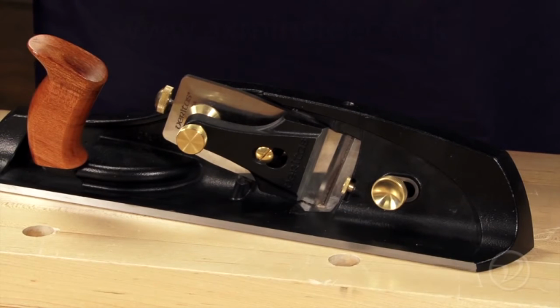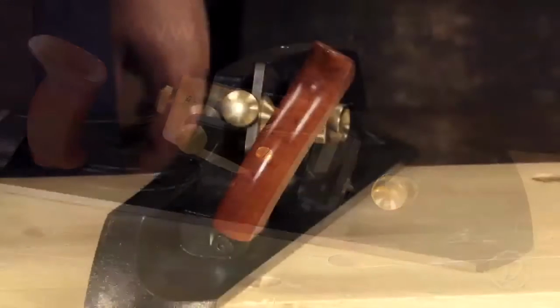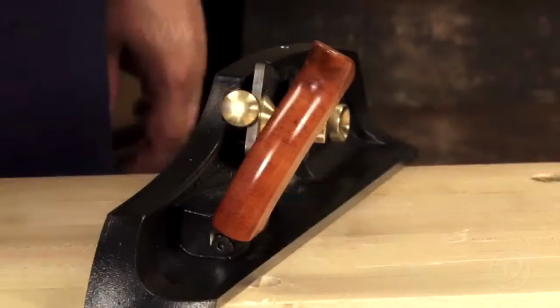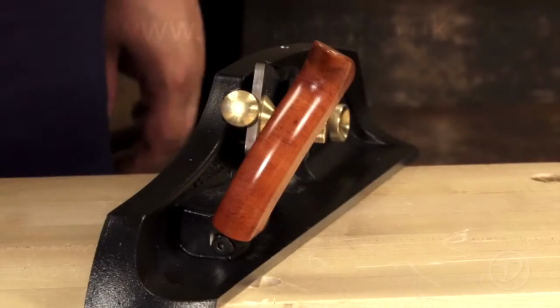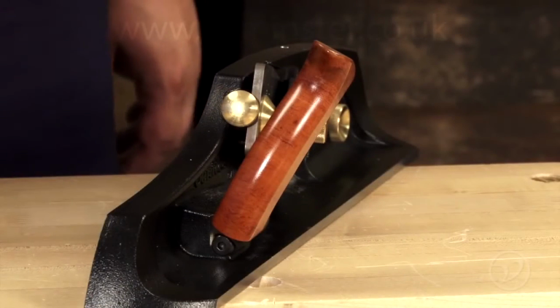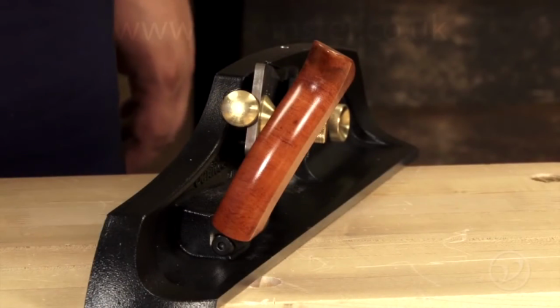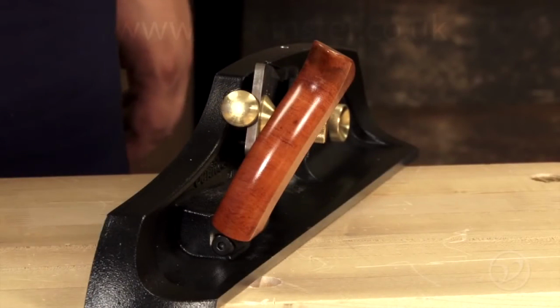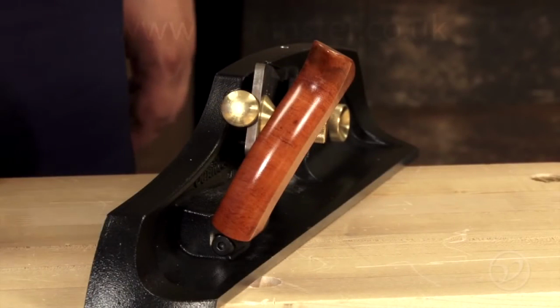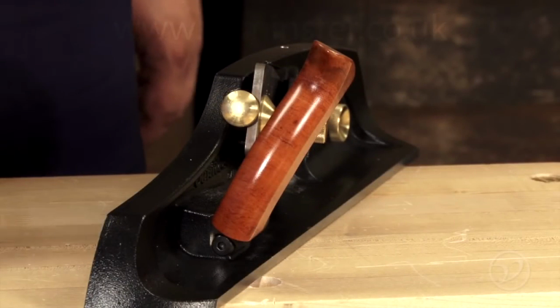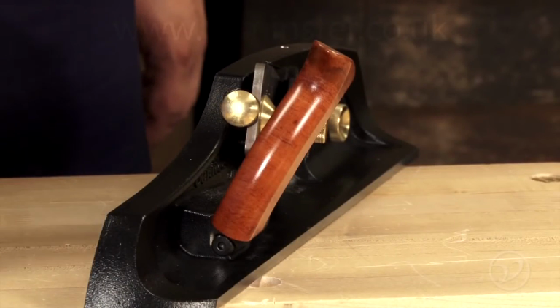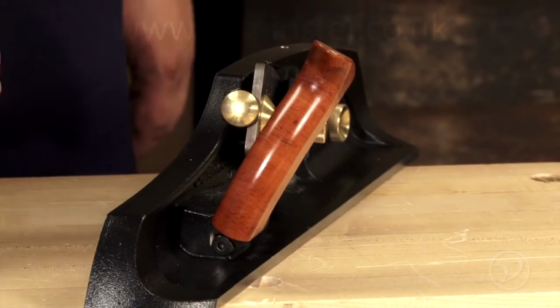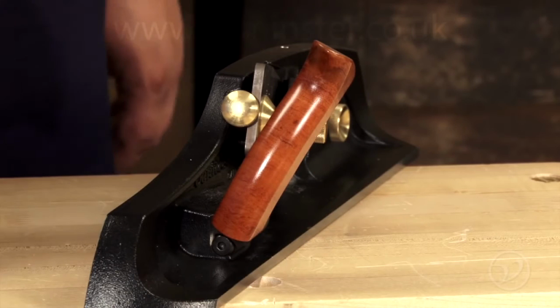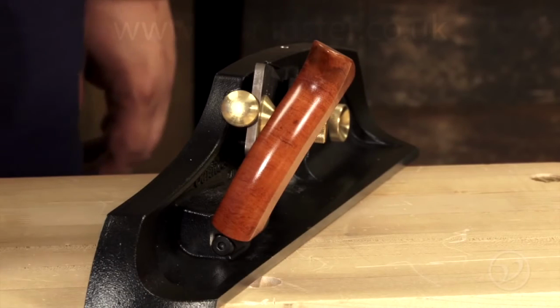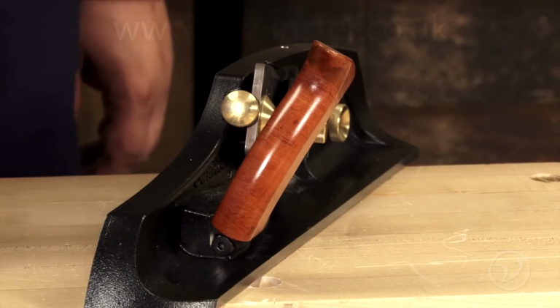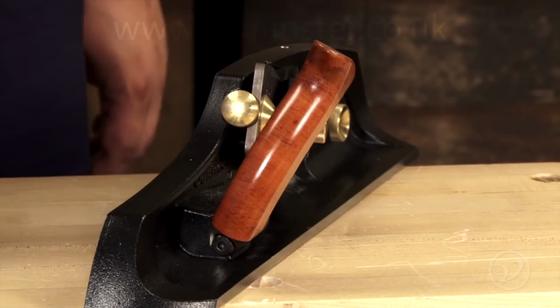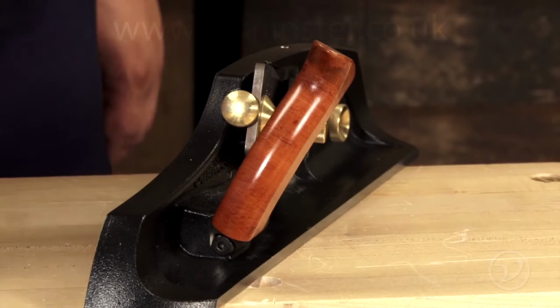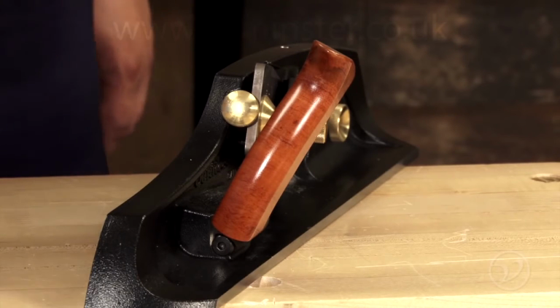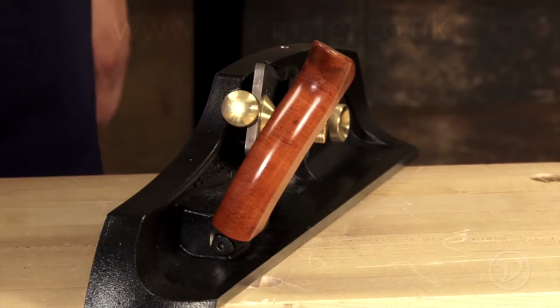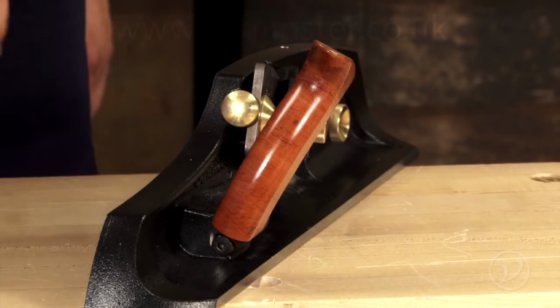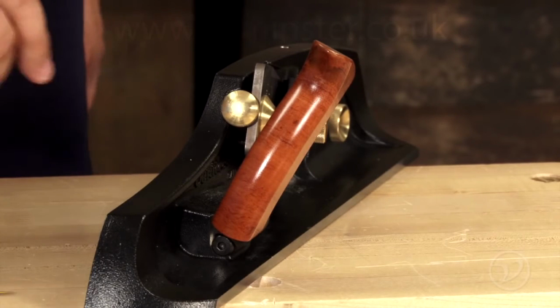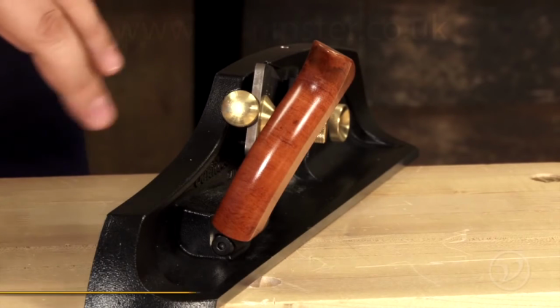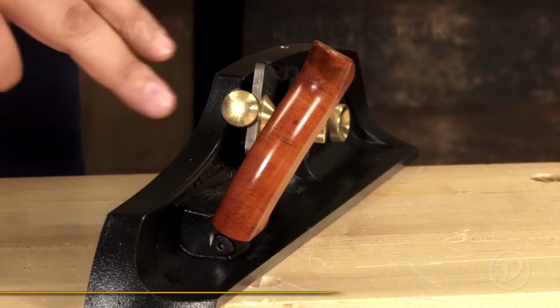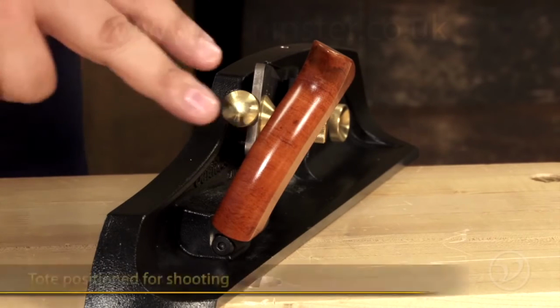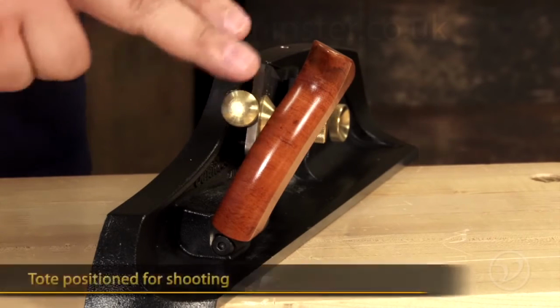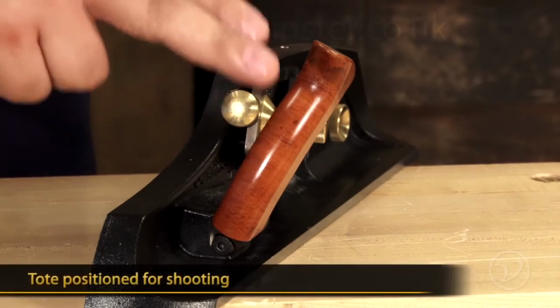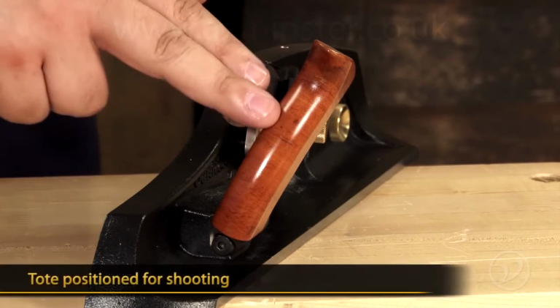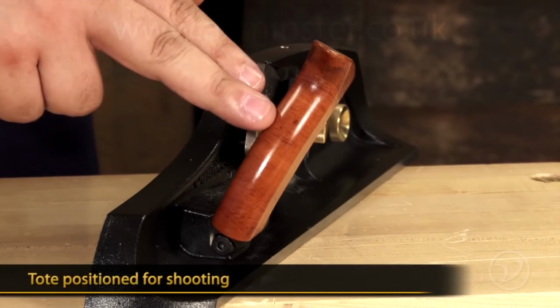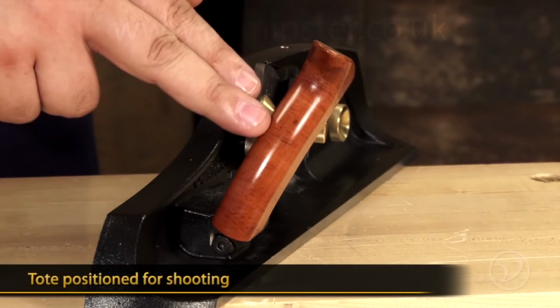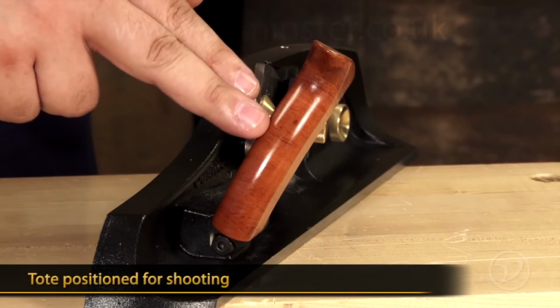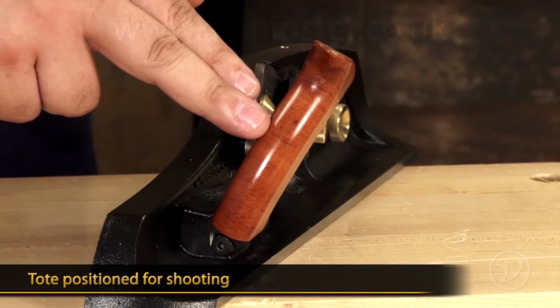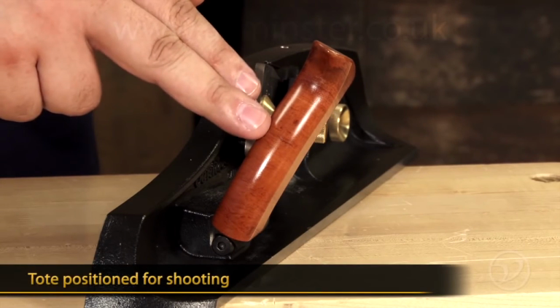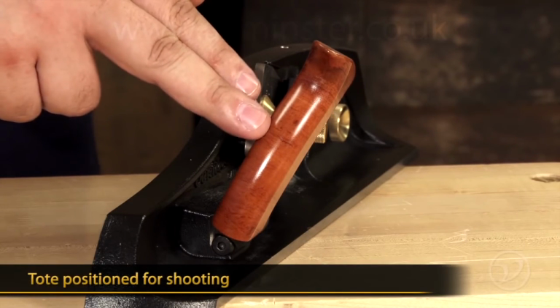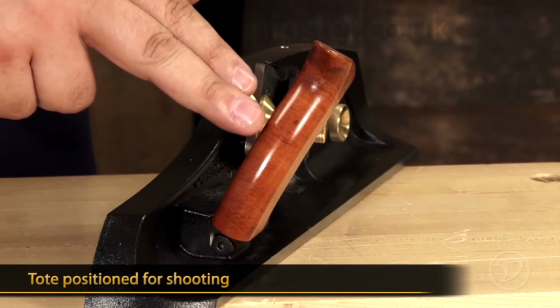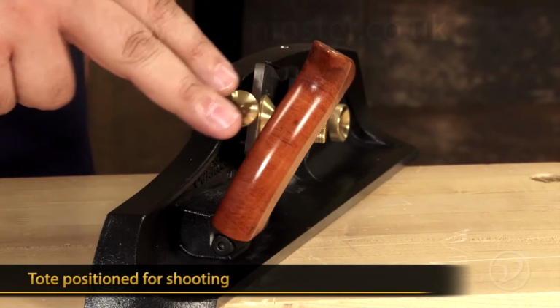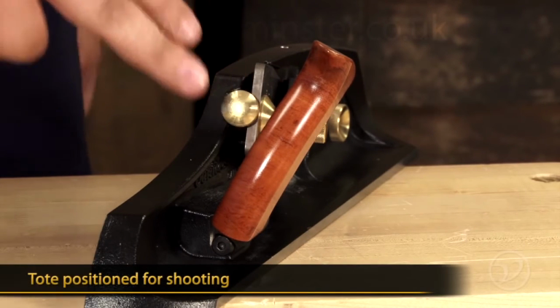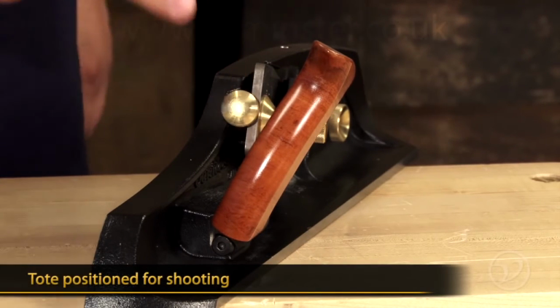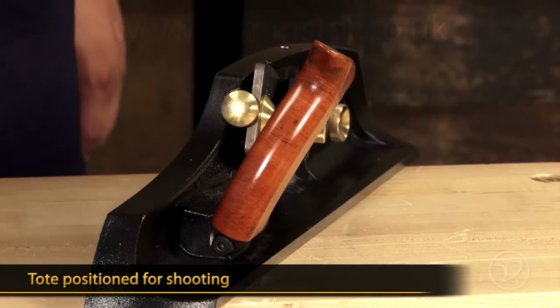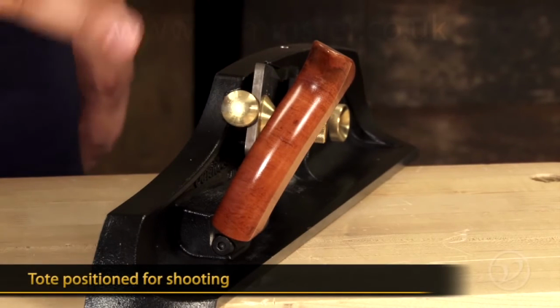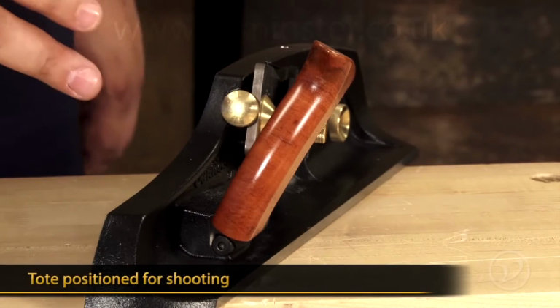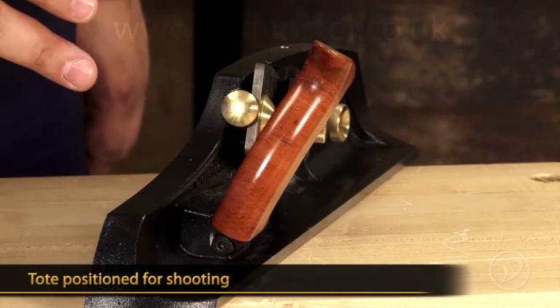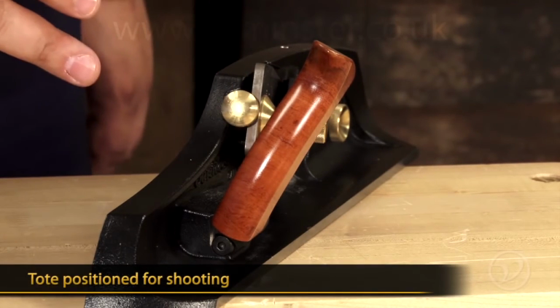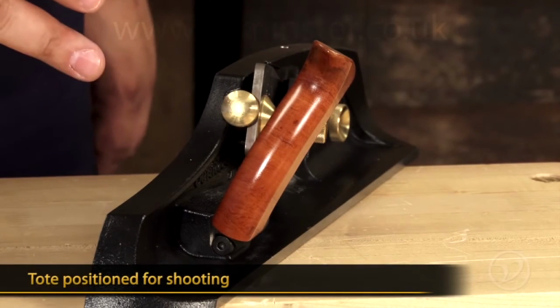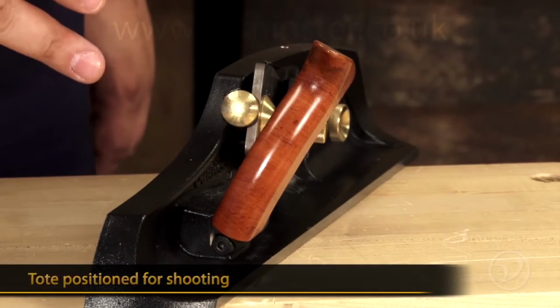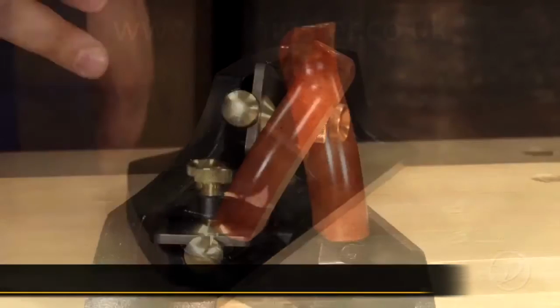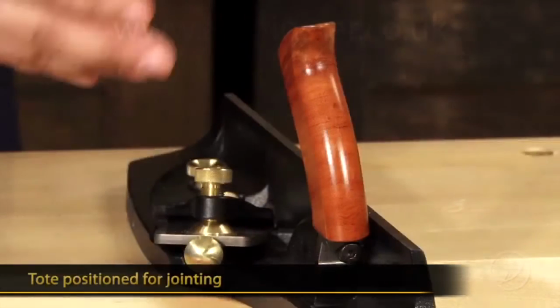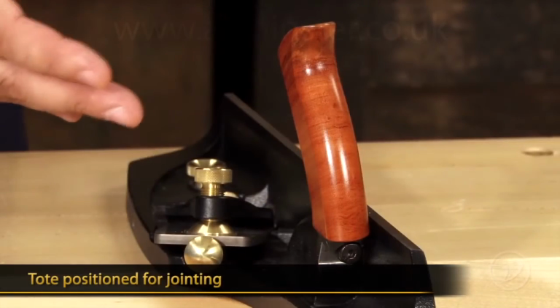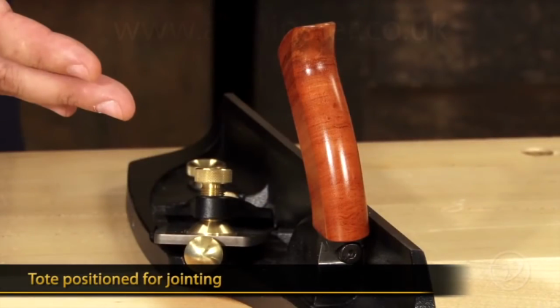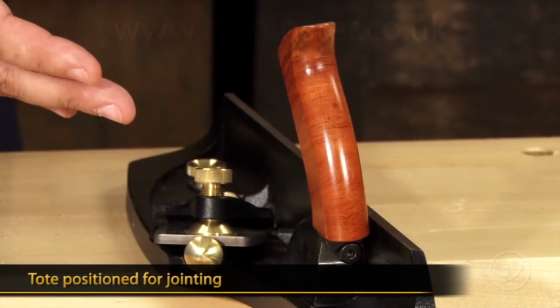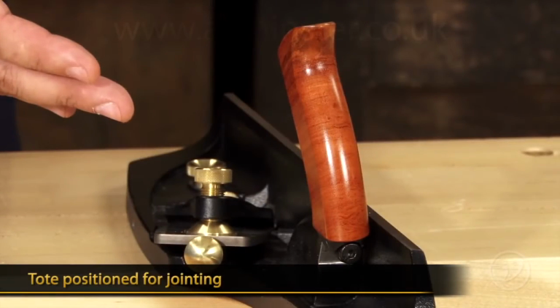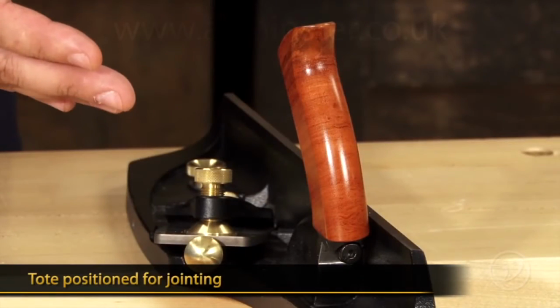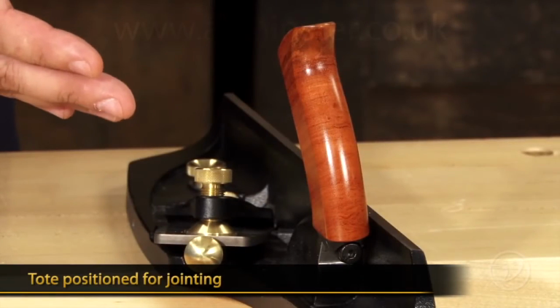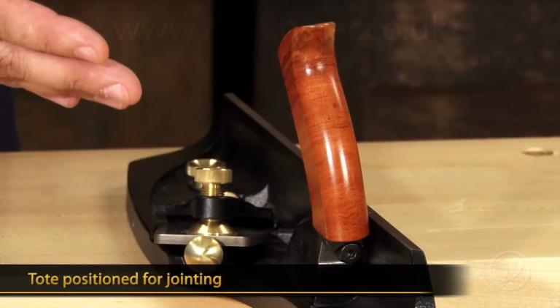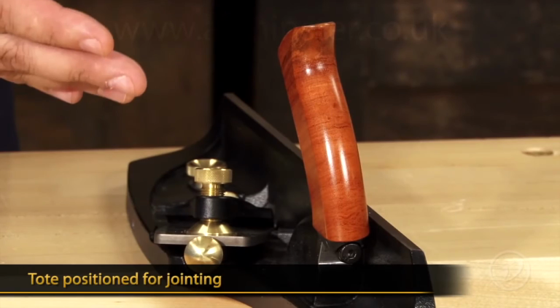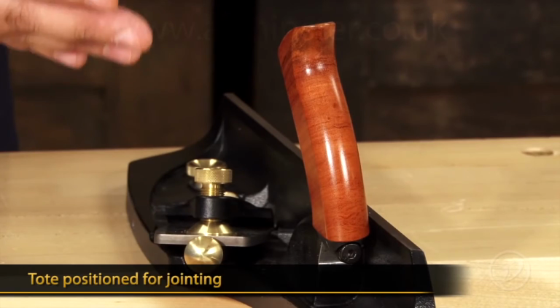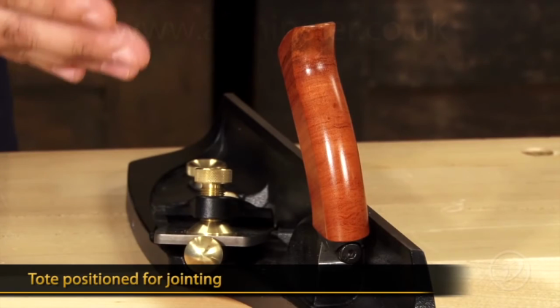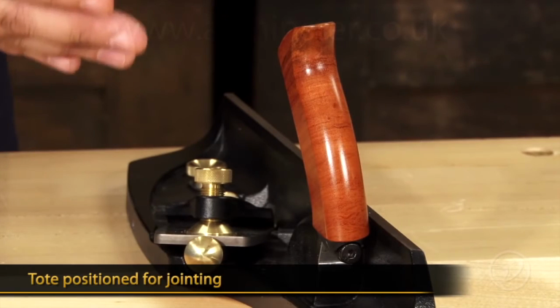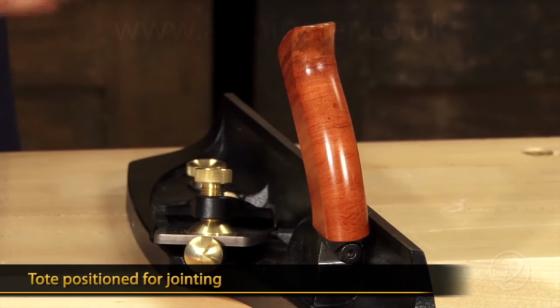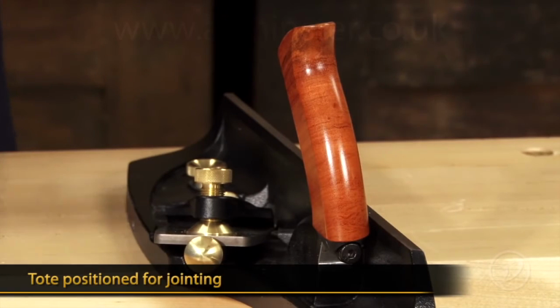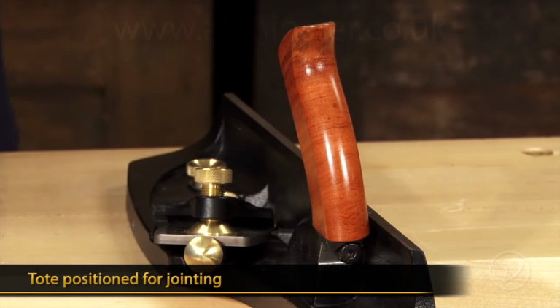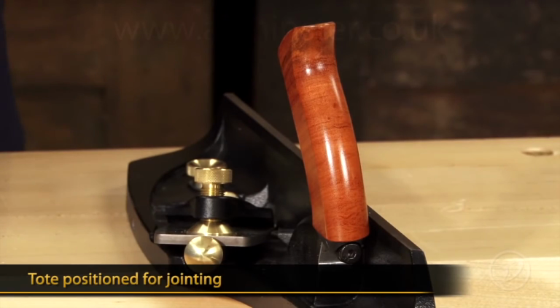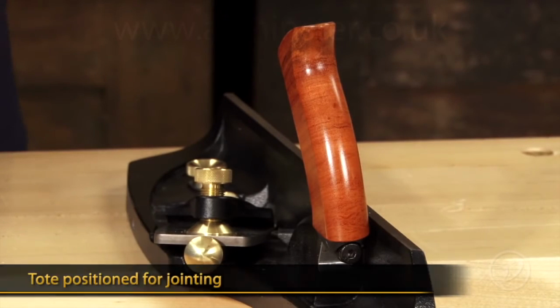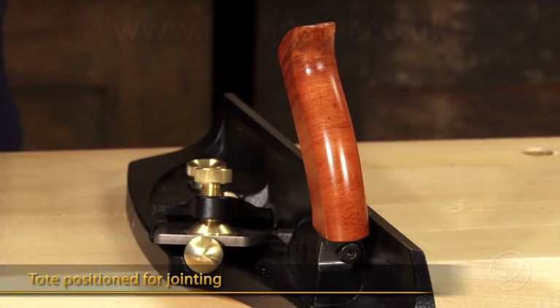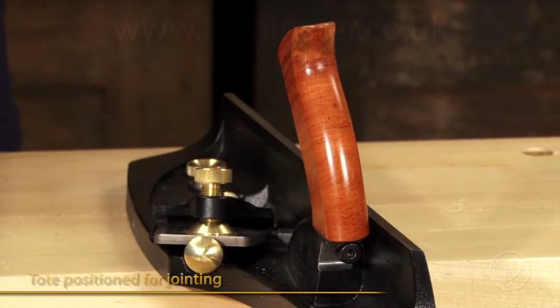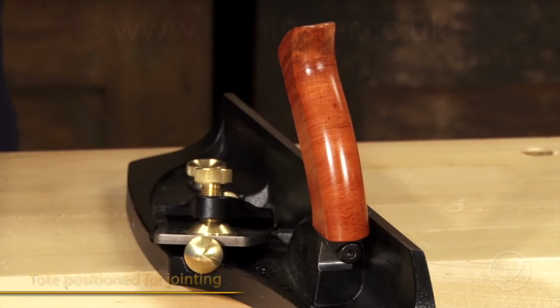The plane comes with a handle that locks into two positions. This position here is for shooting, or it can be oriented in this position for jointing.